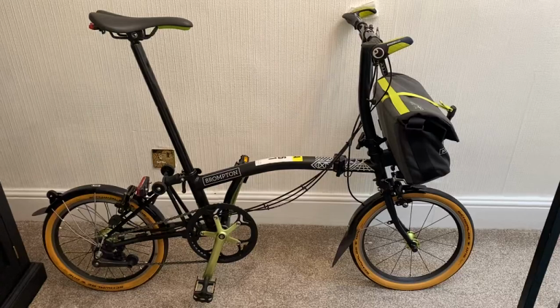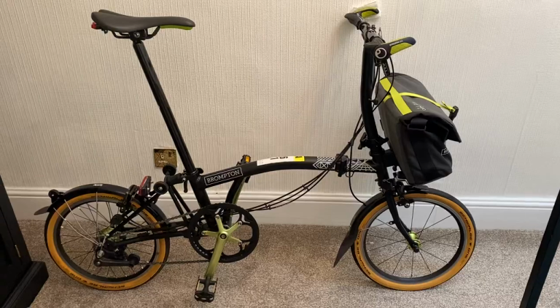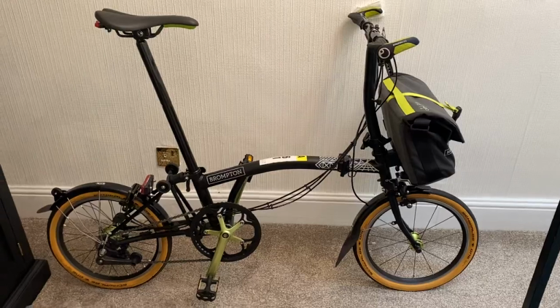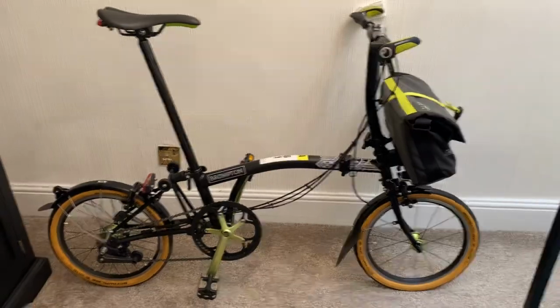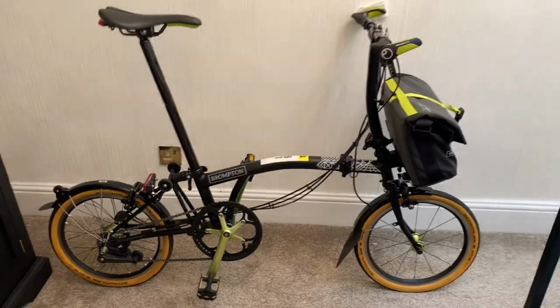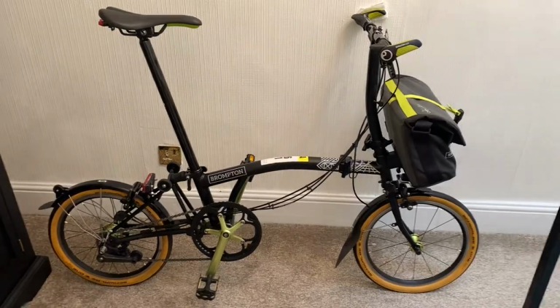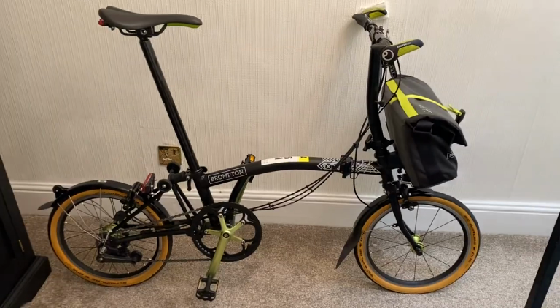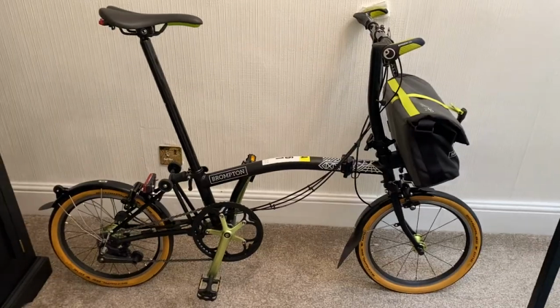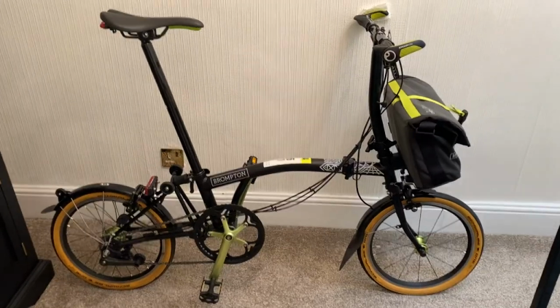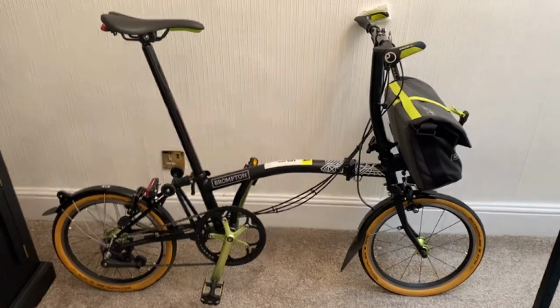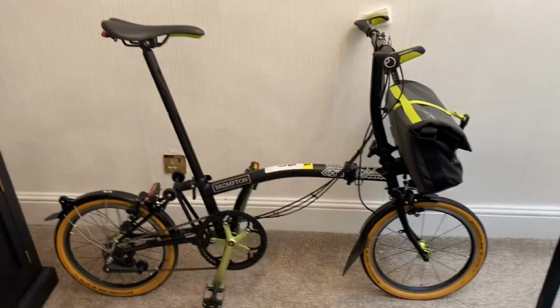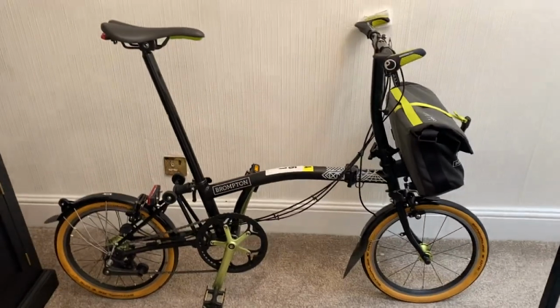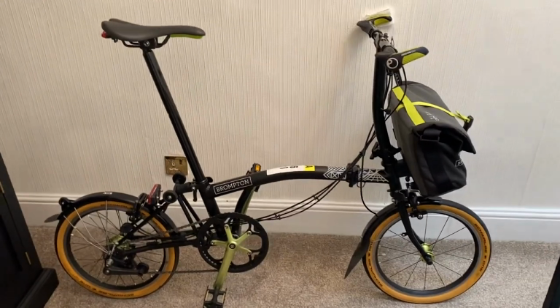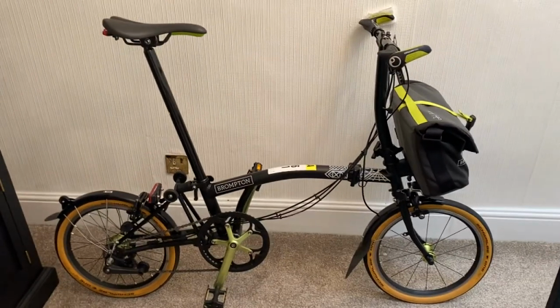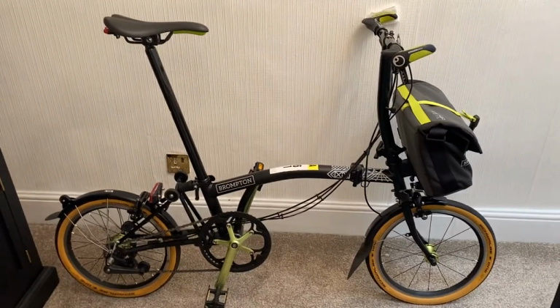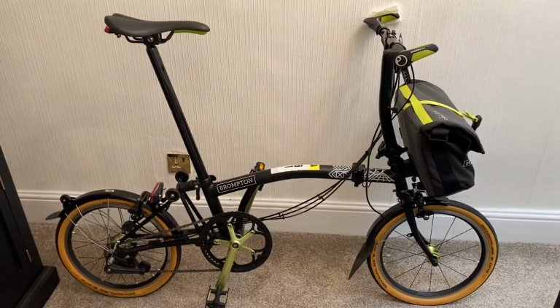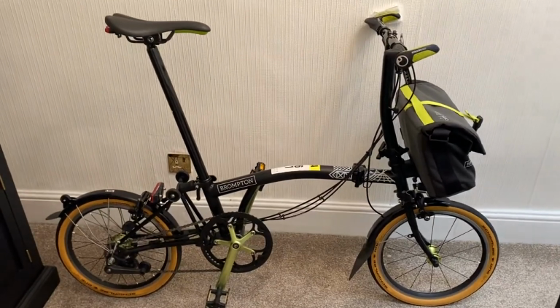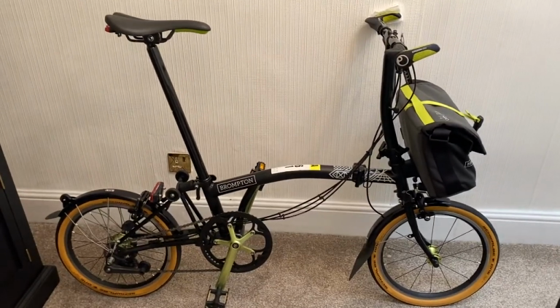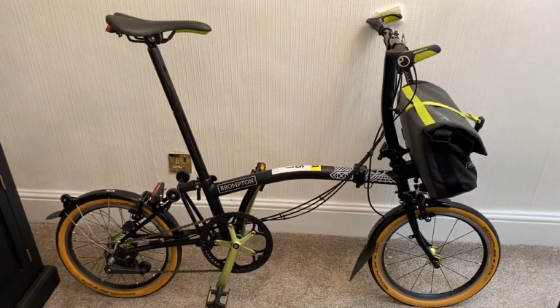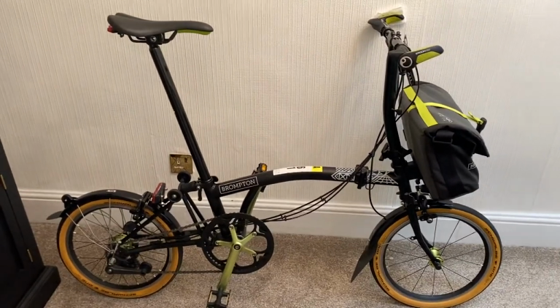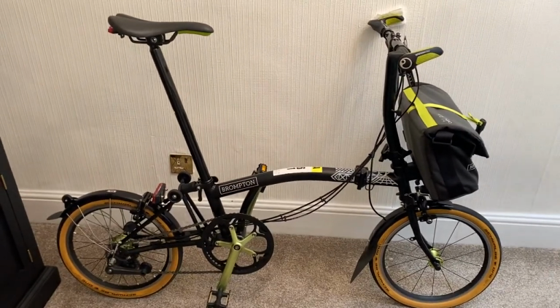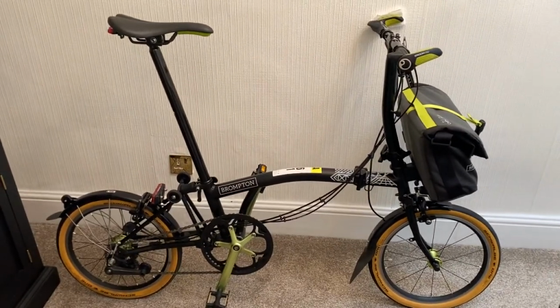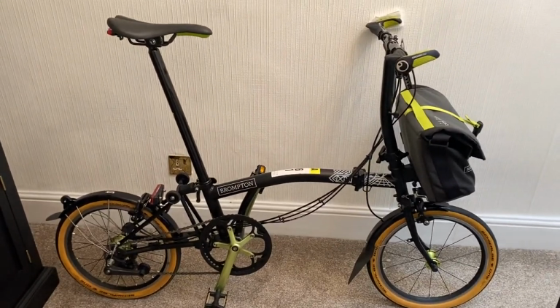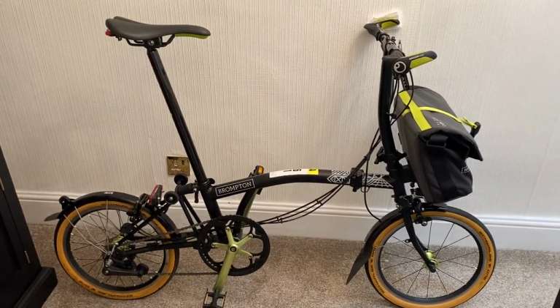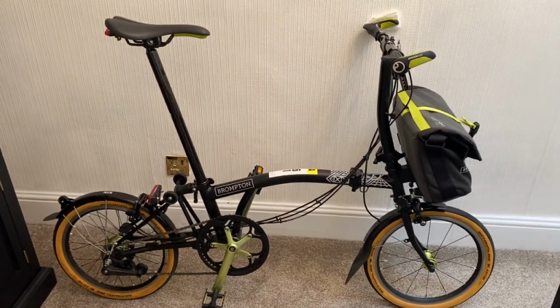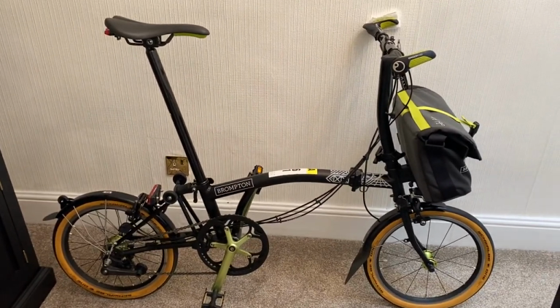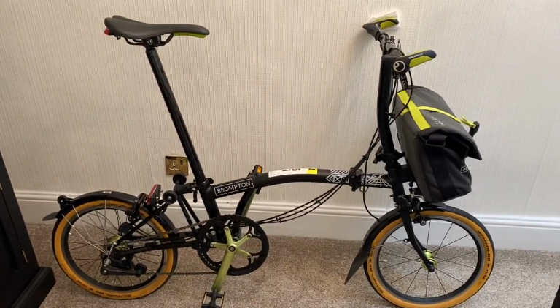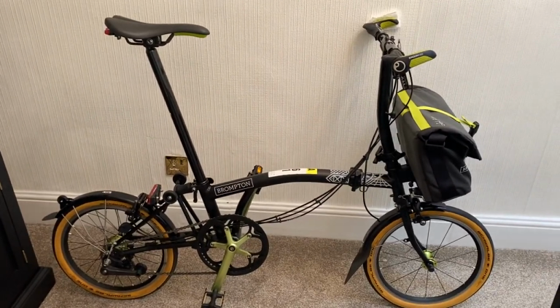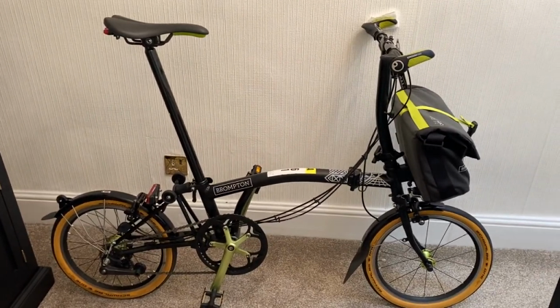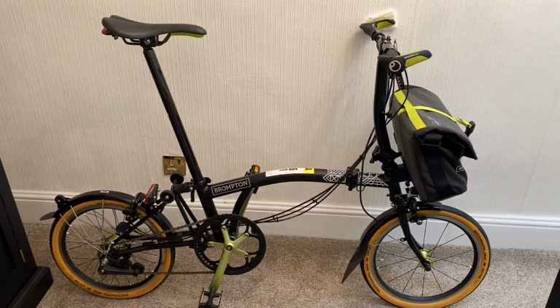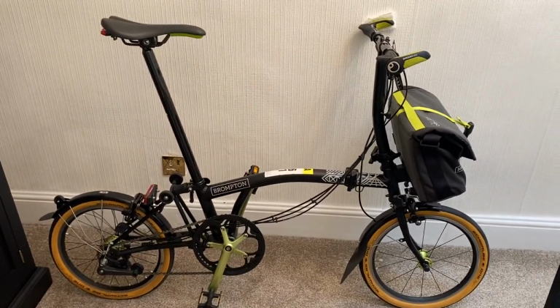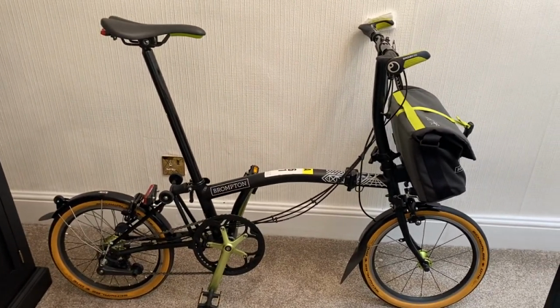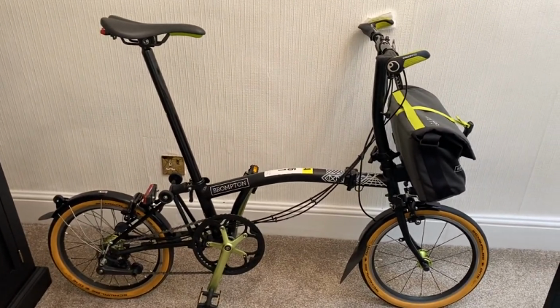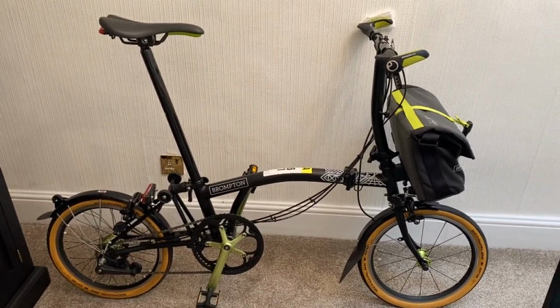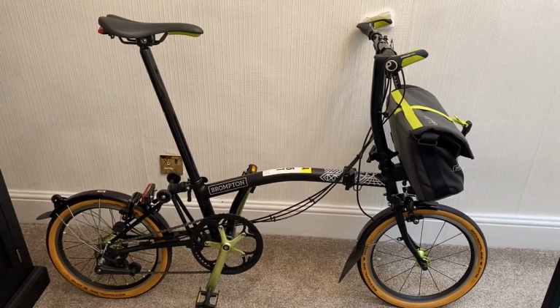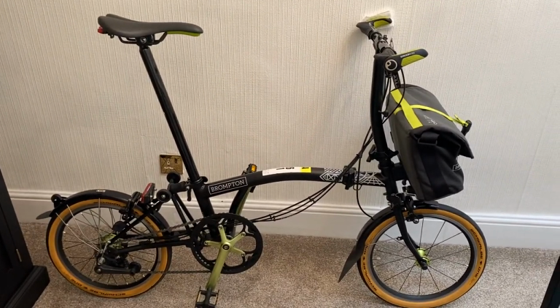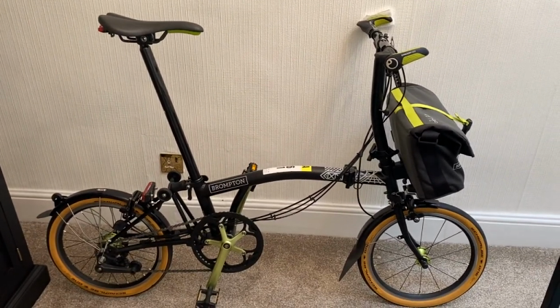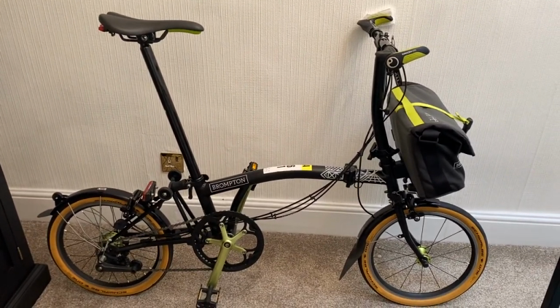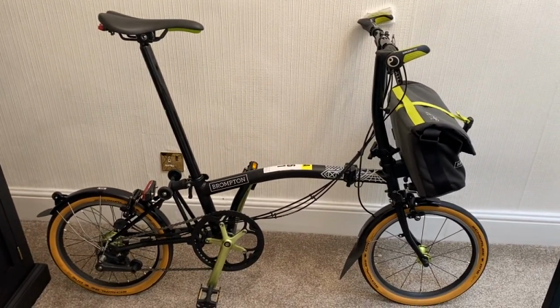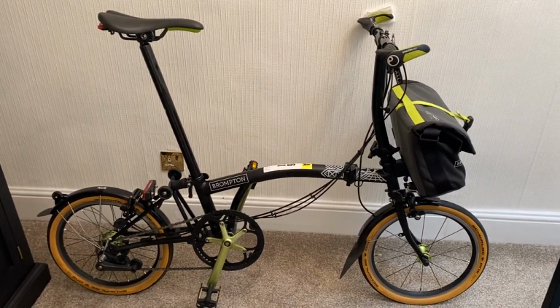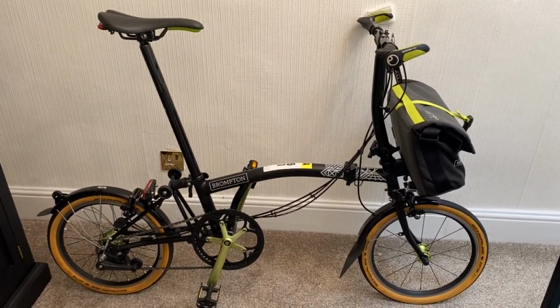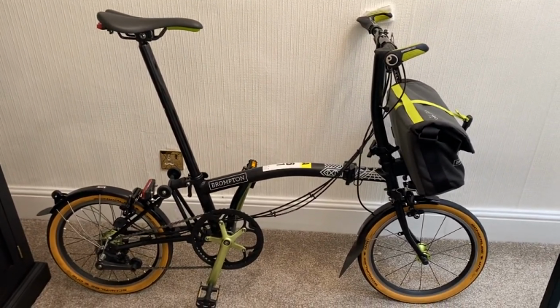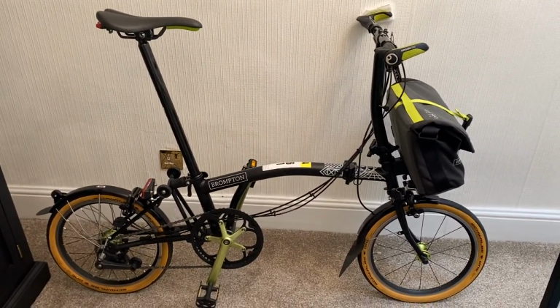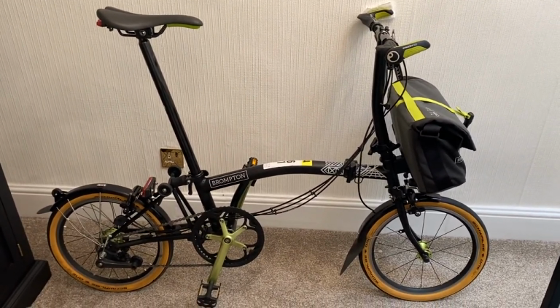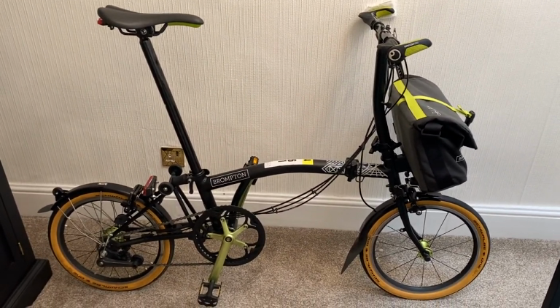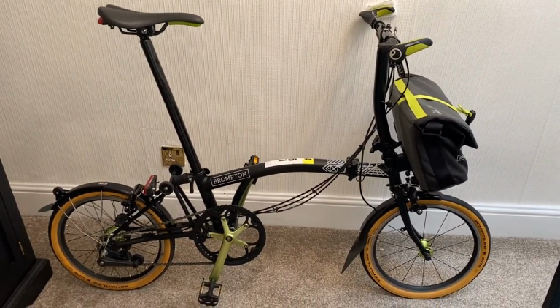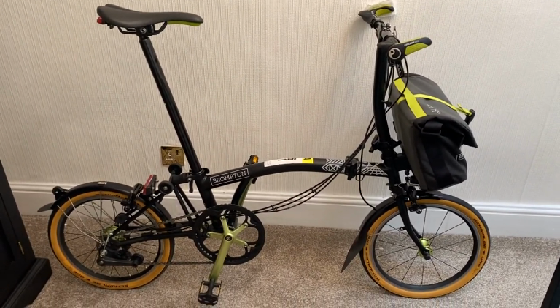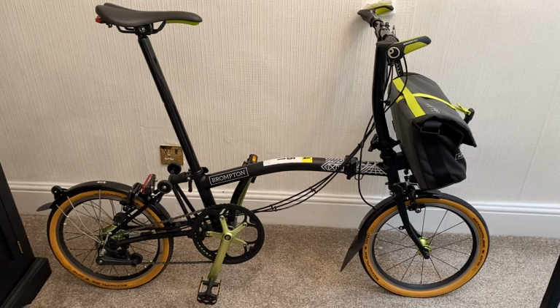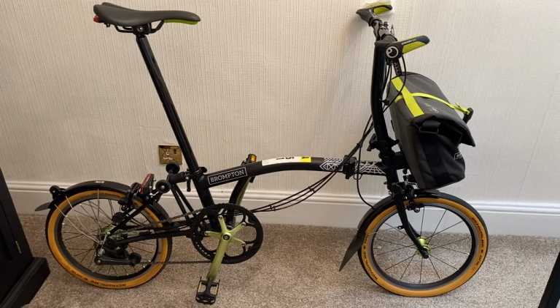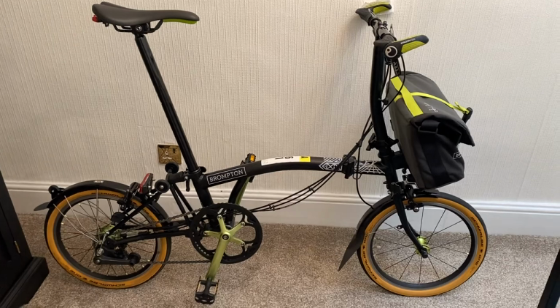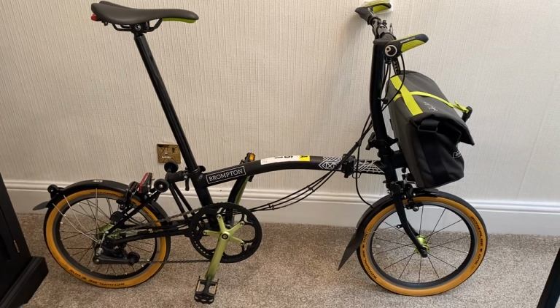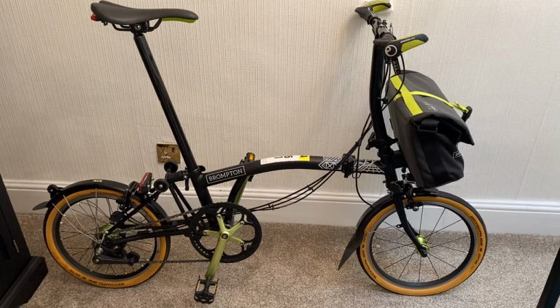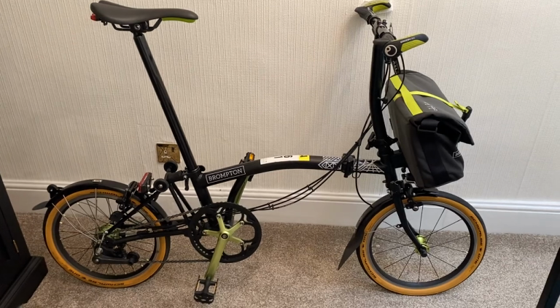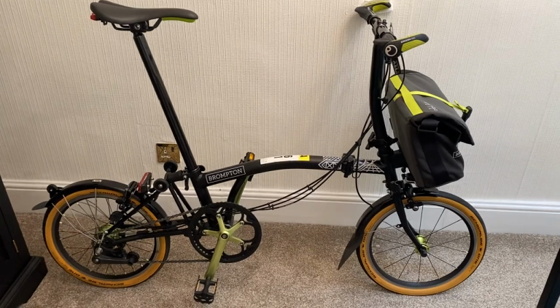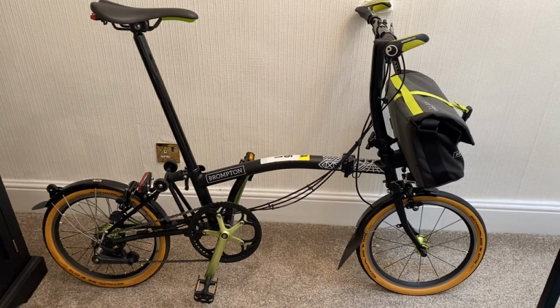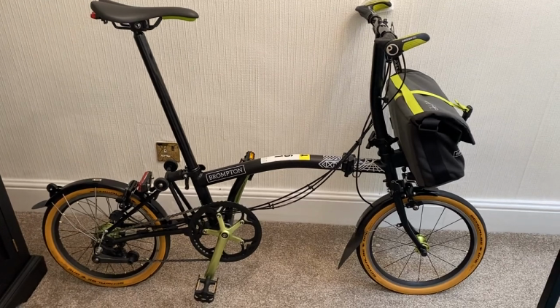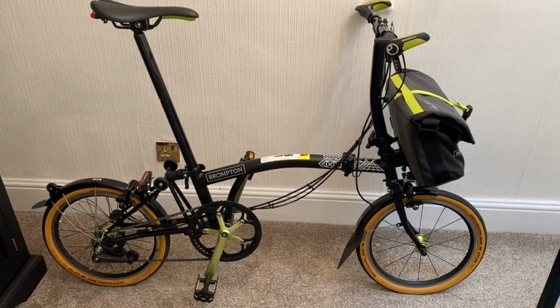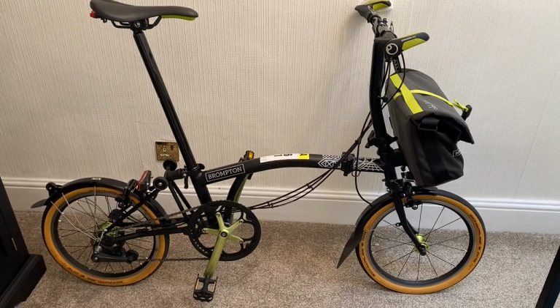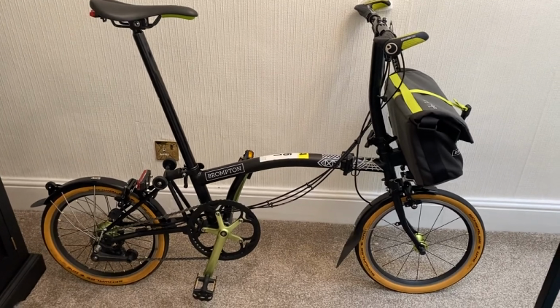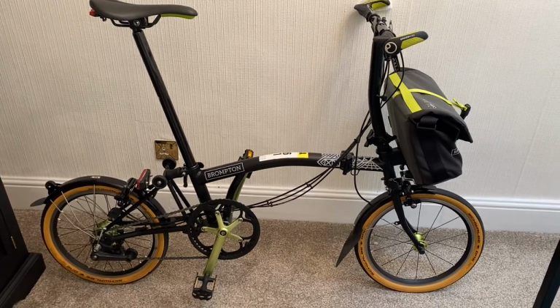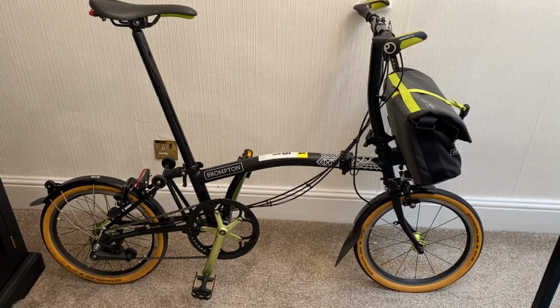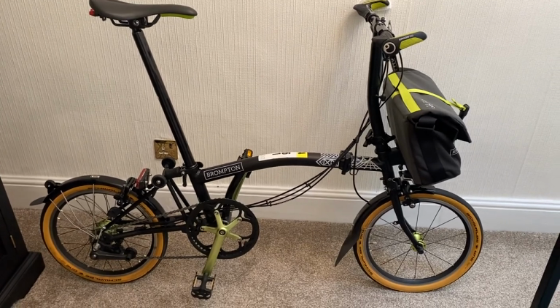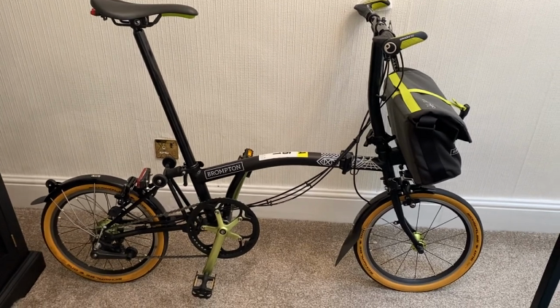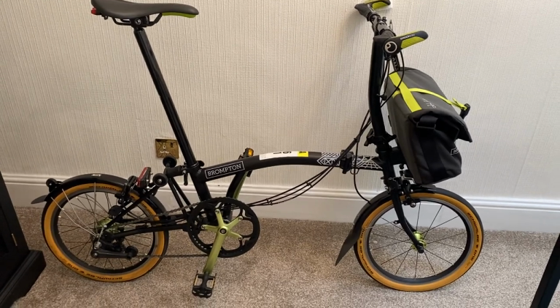Good afternoon everybody. As promised, I'll do a video on this one-off New York City Edition Brompton.